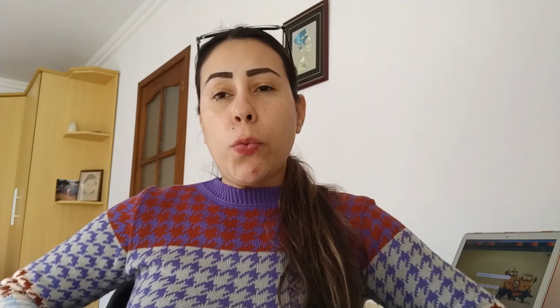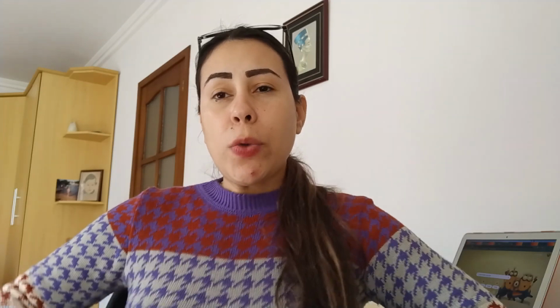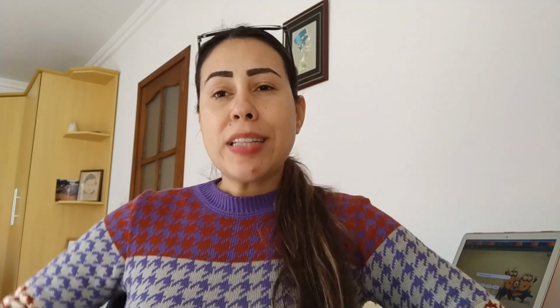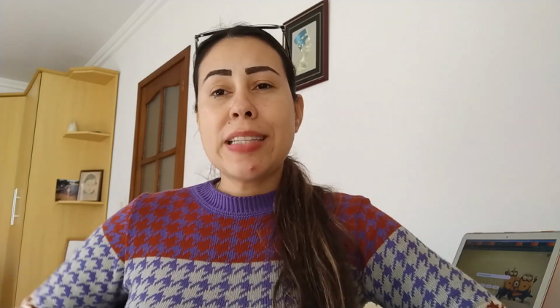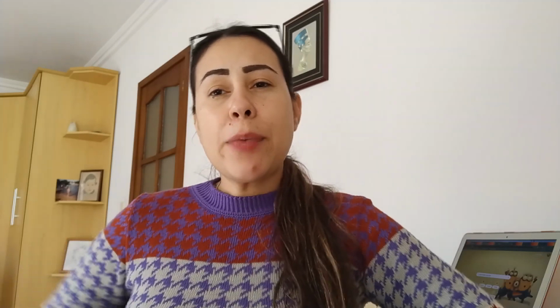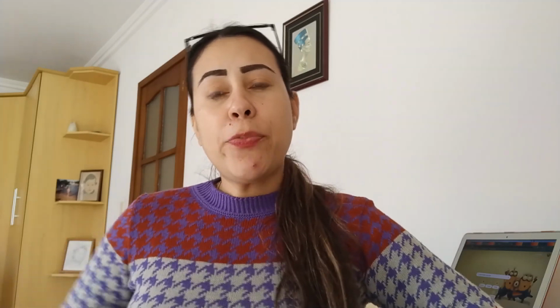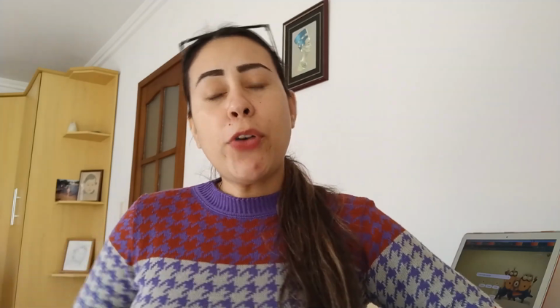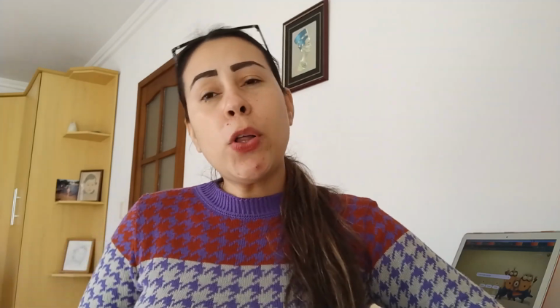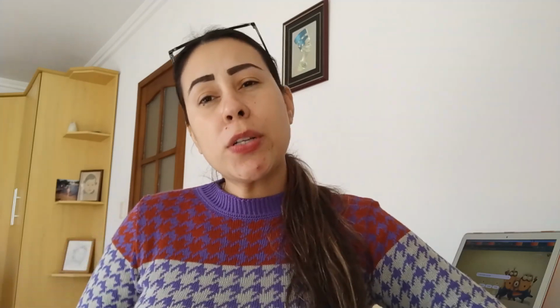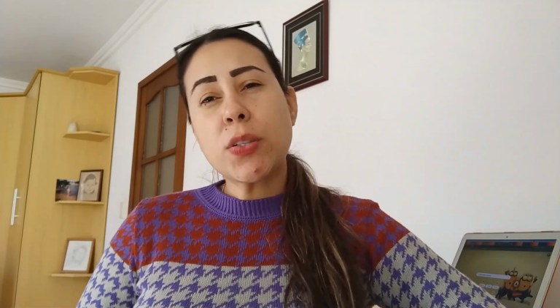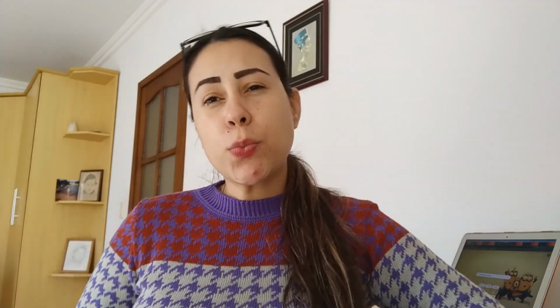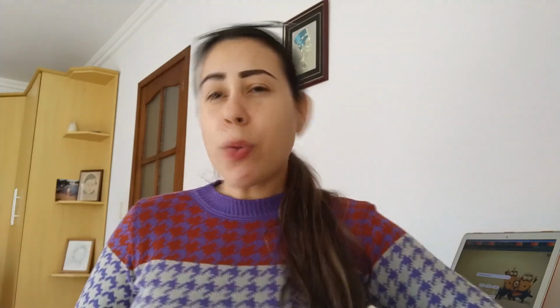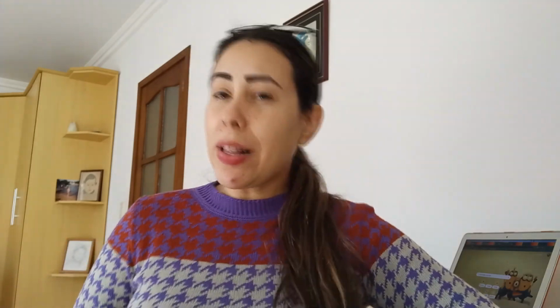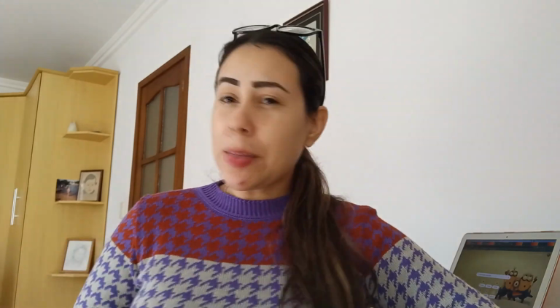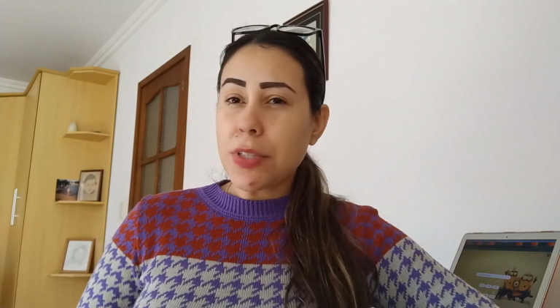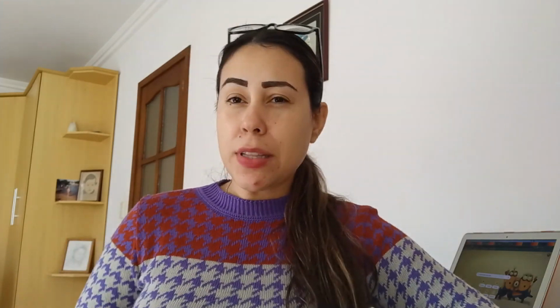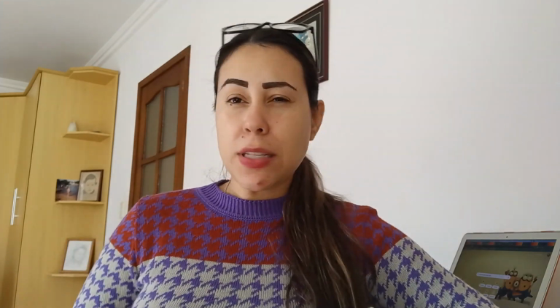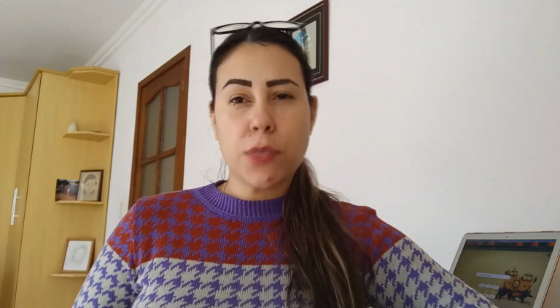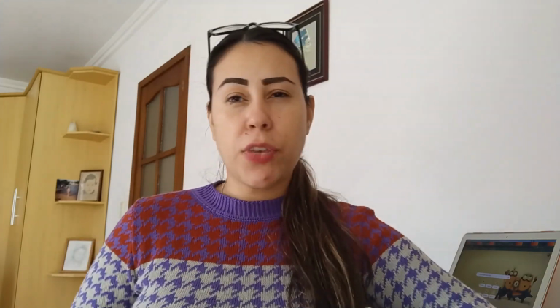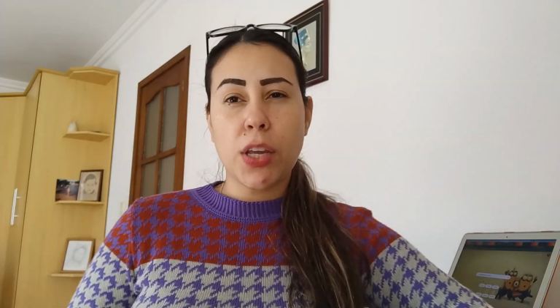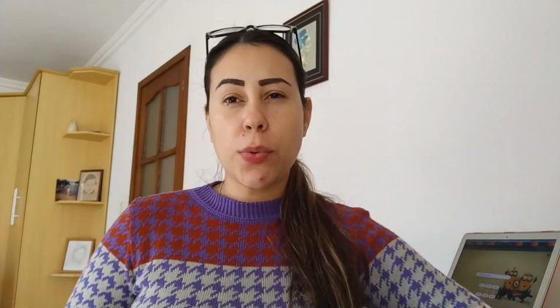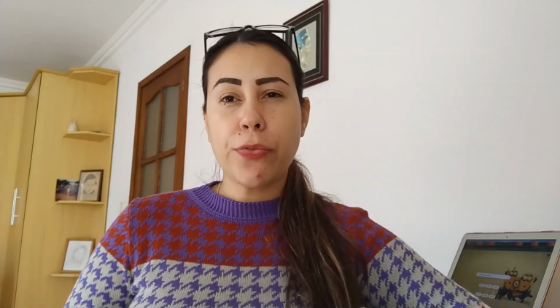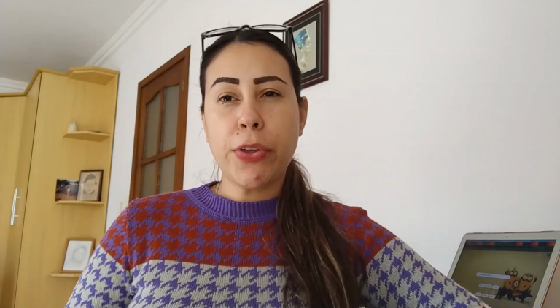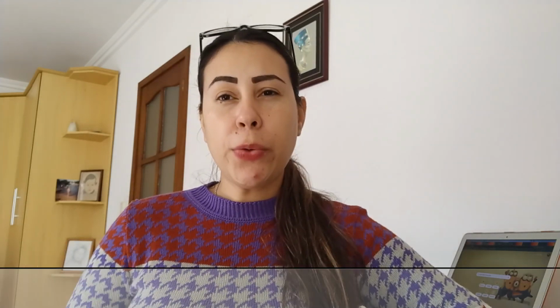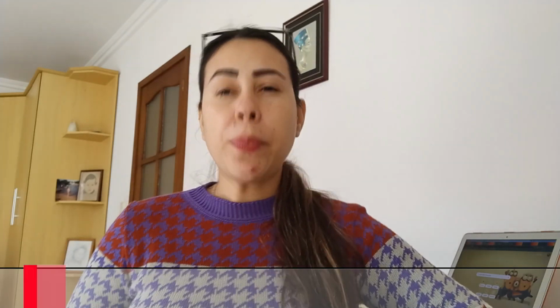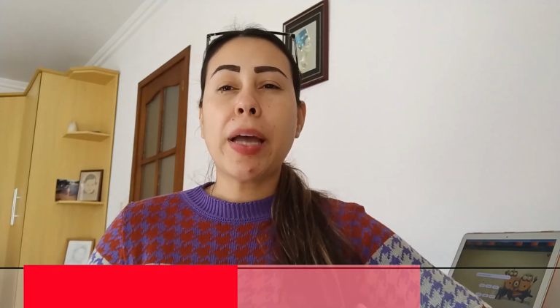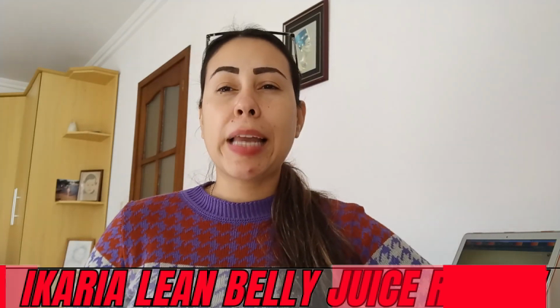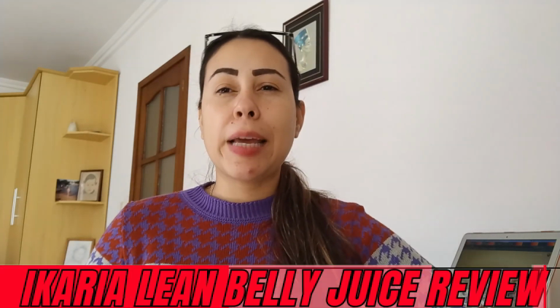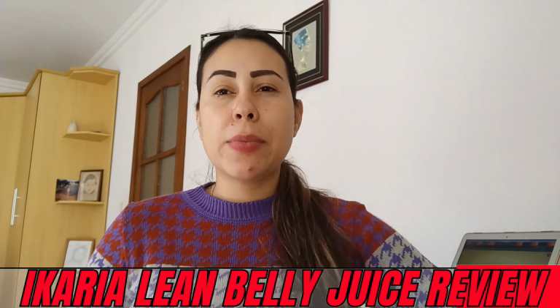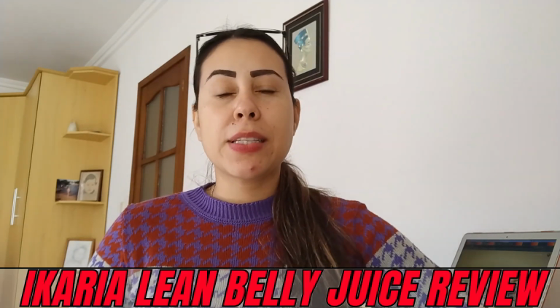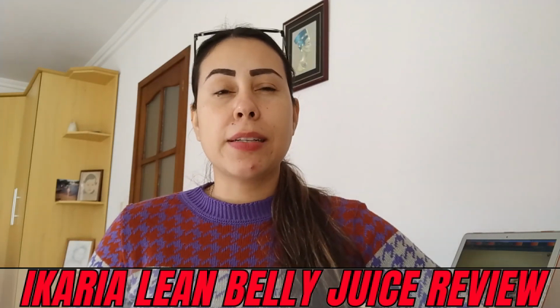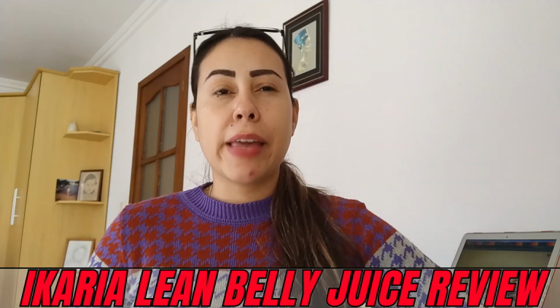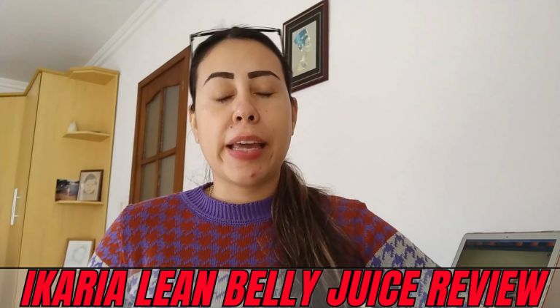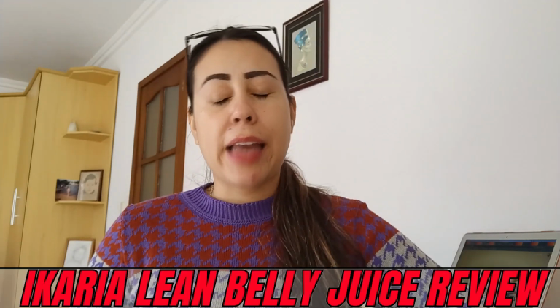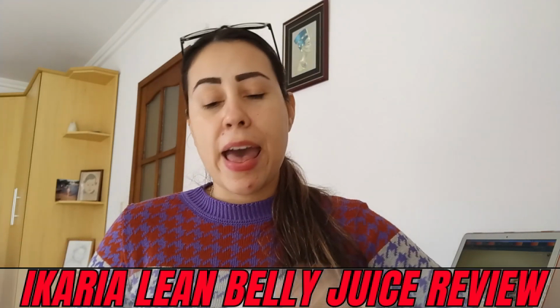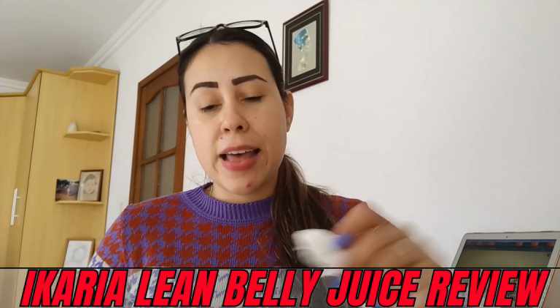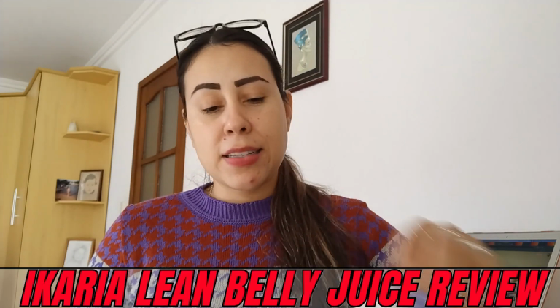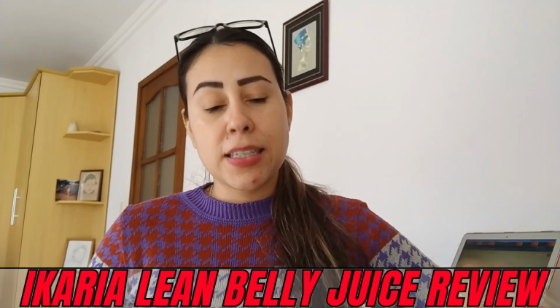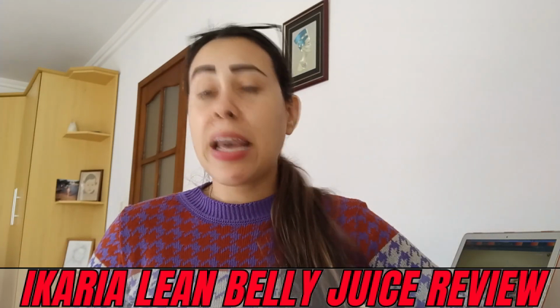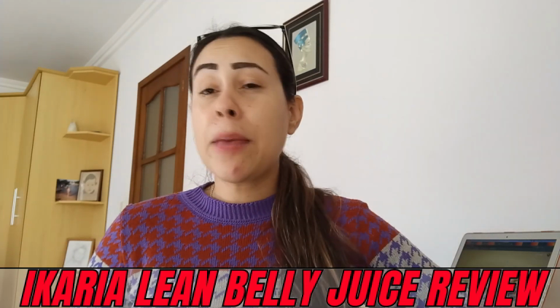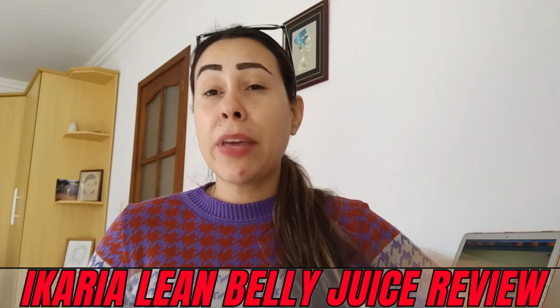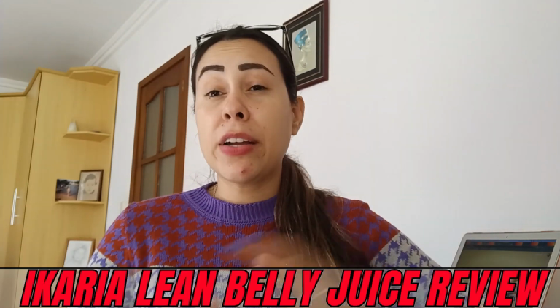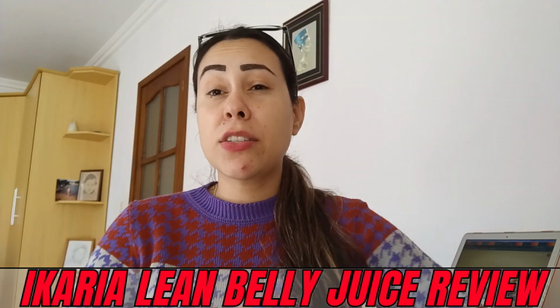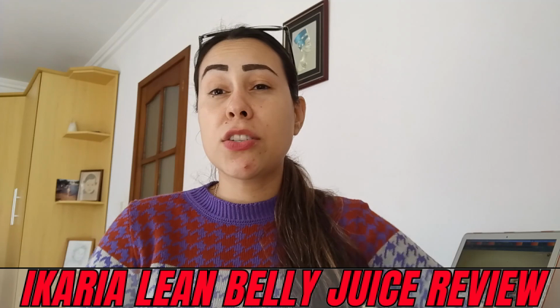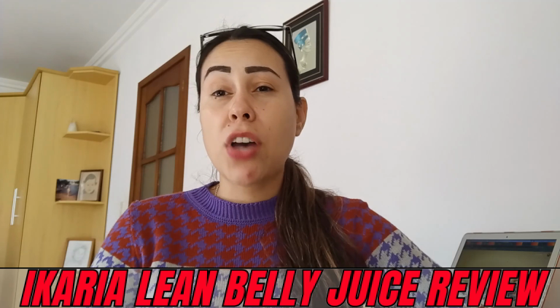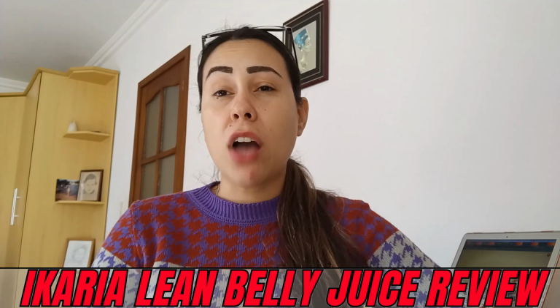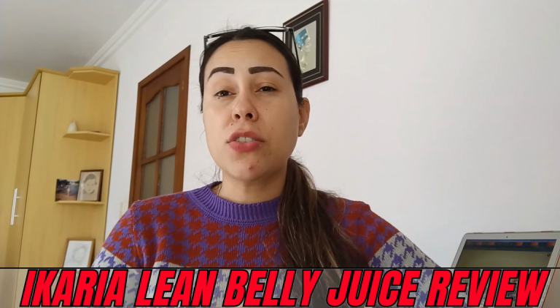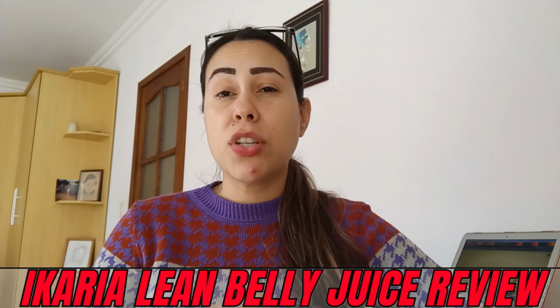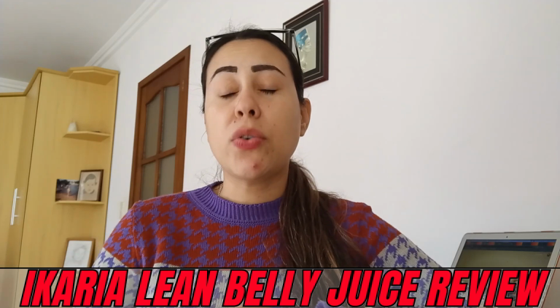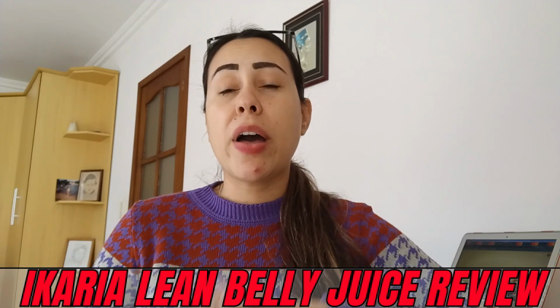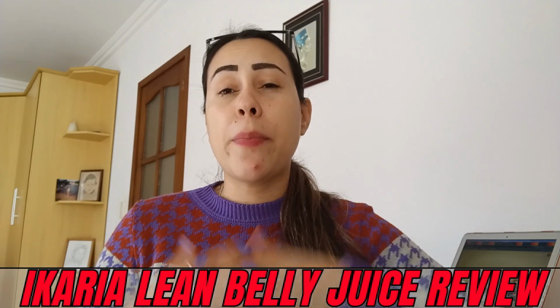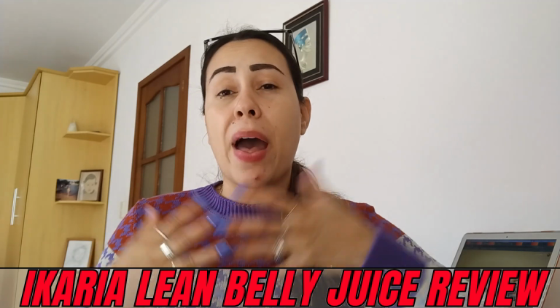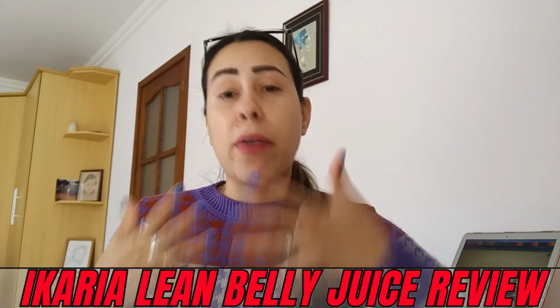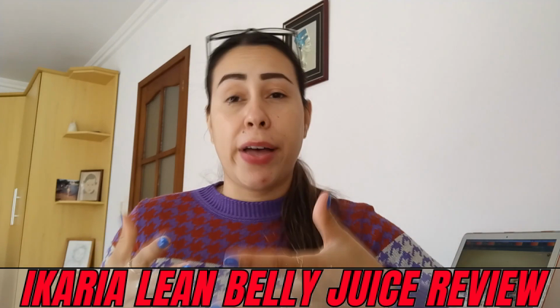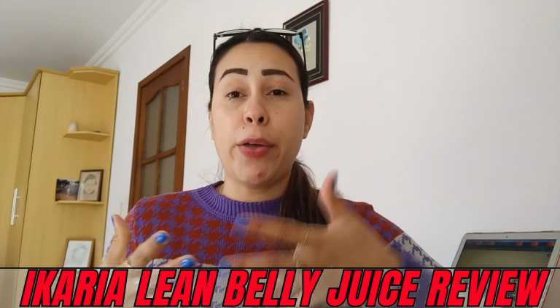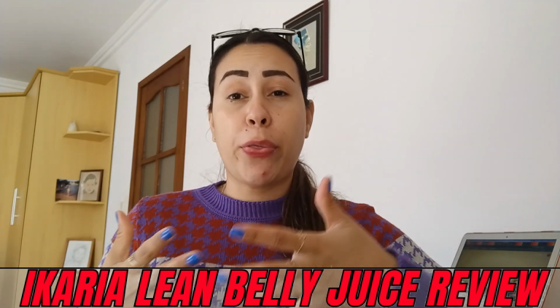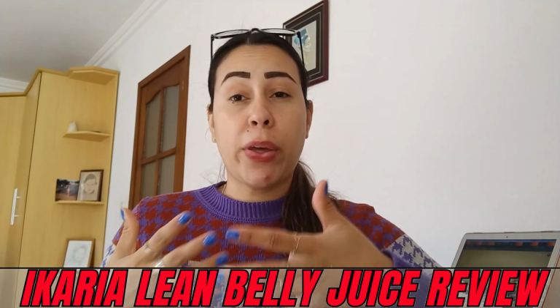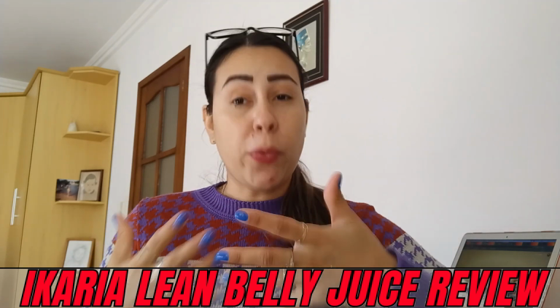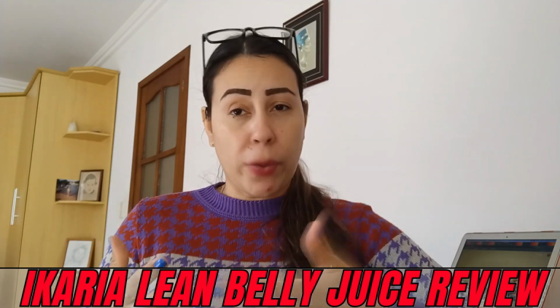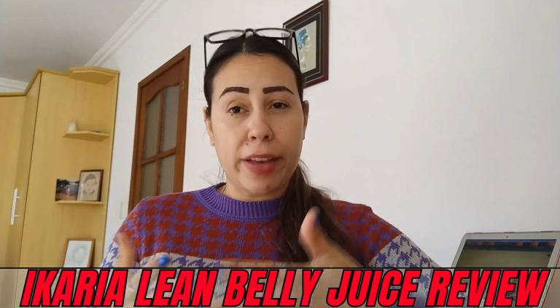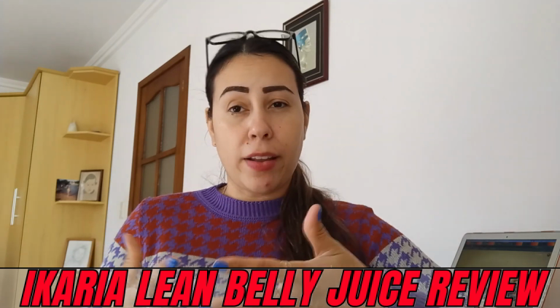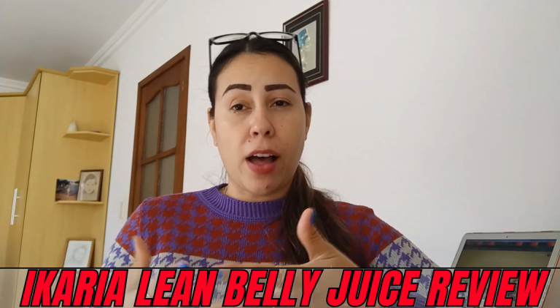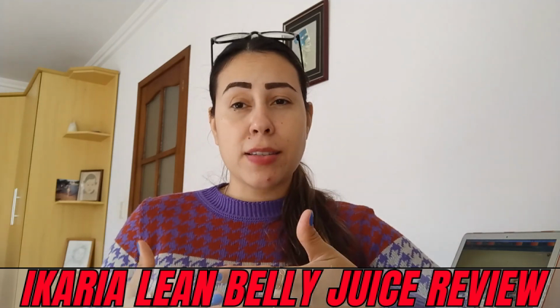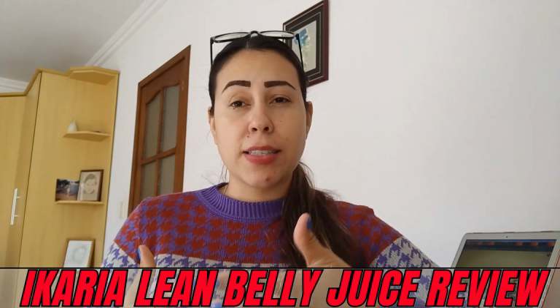What's up, folks? Welcome to this video review. My name is Aline and today I'm here to talk to you about healthy weight loss.